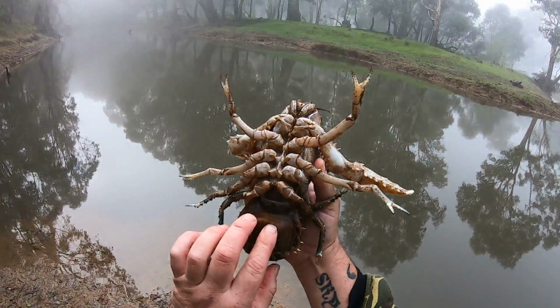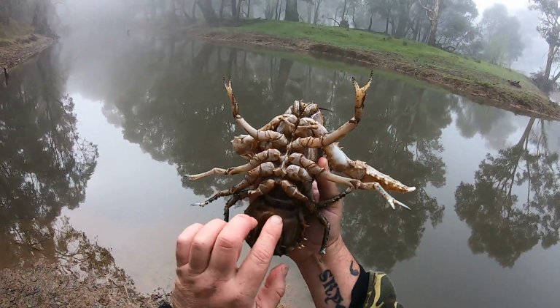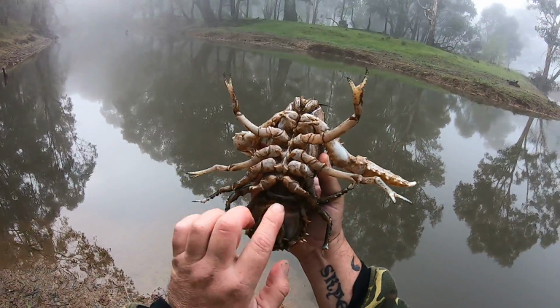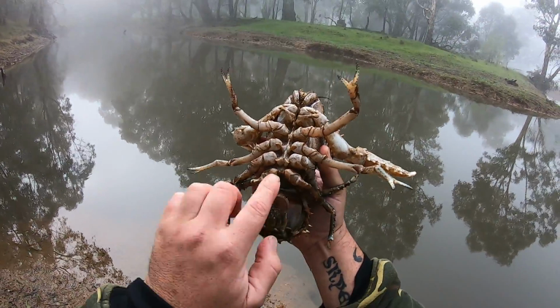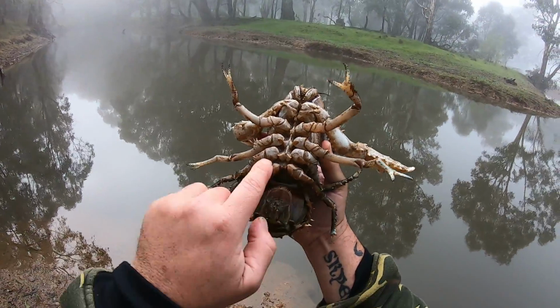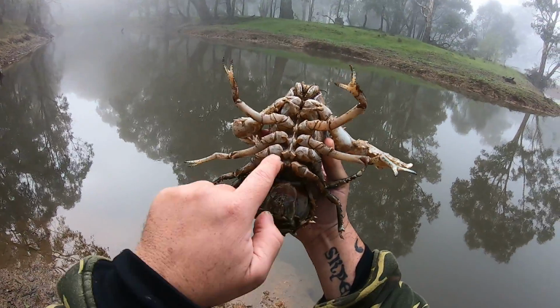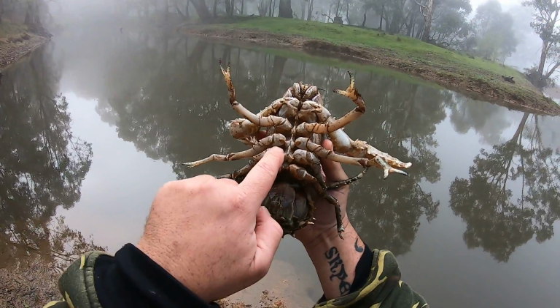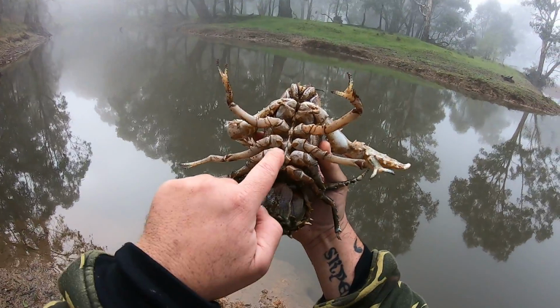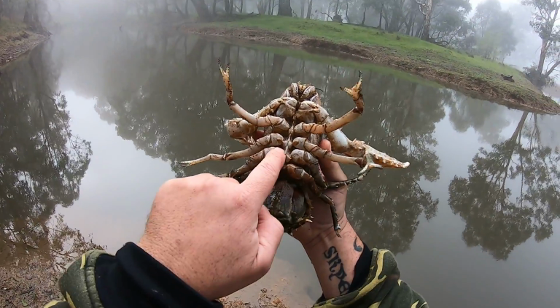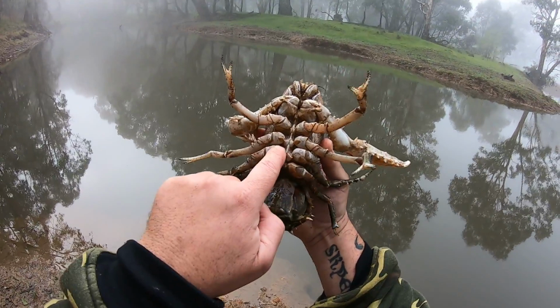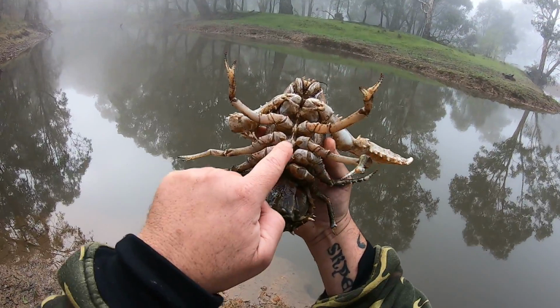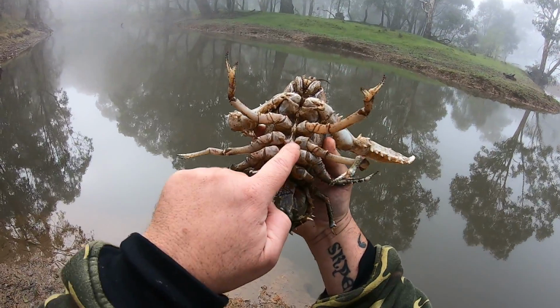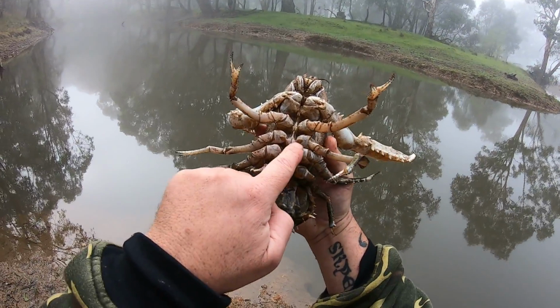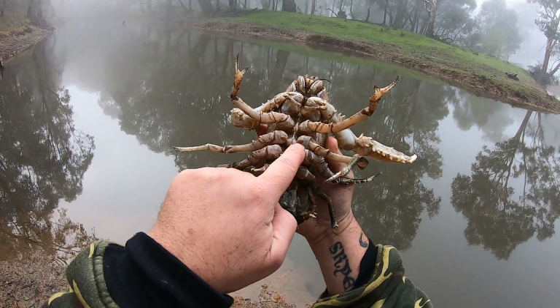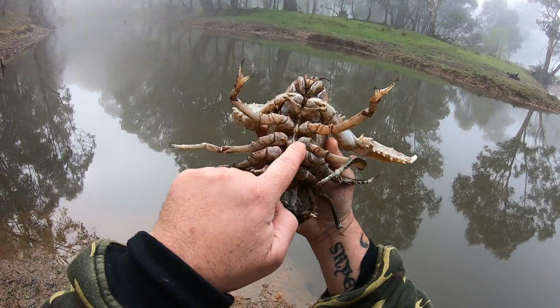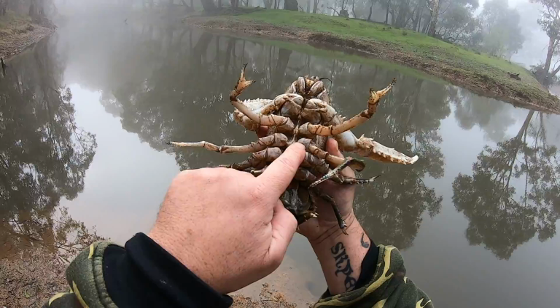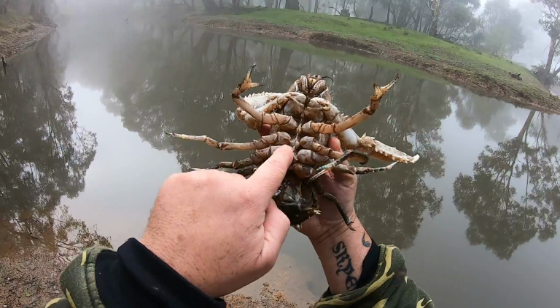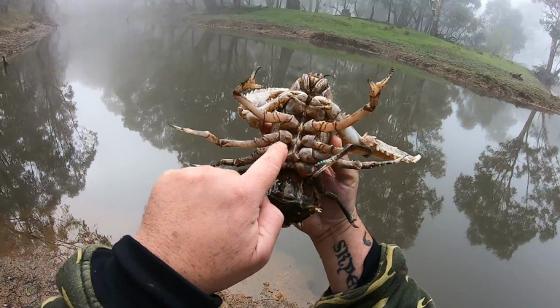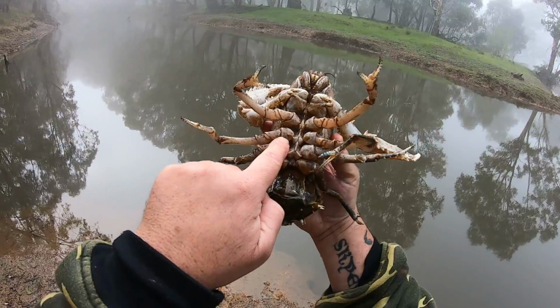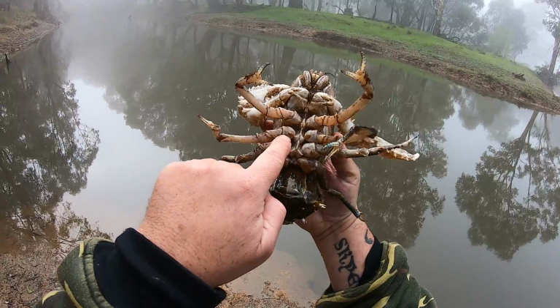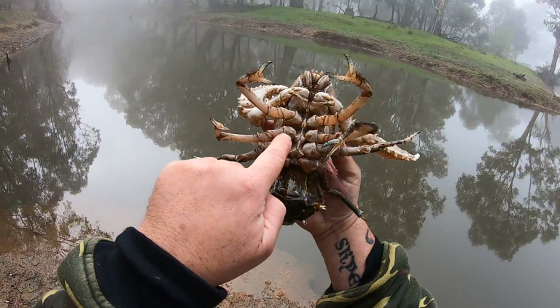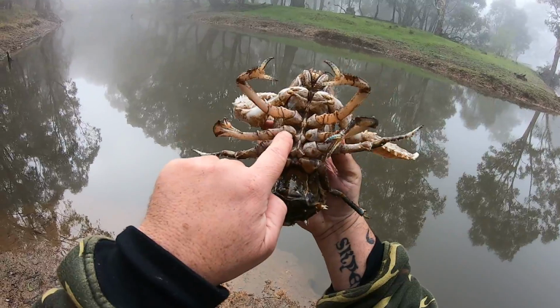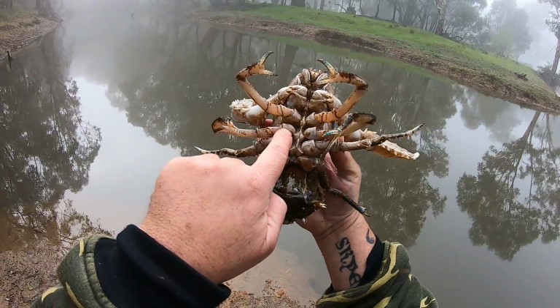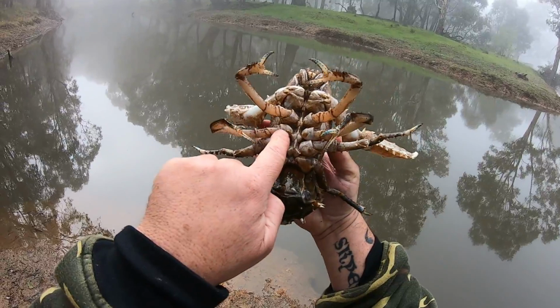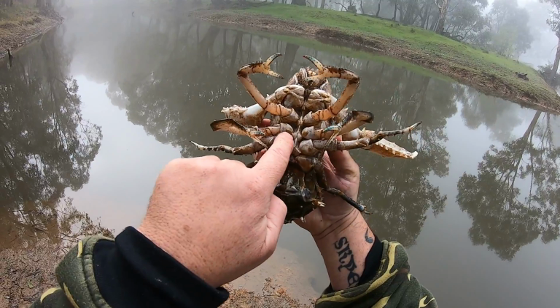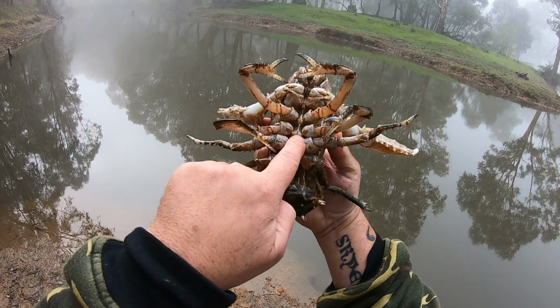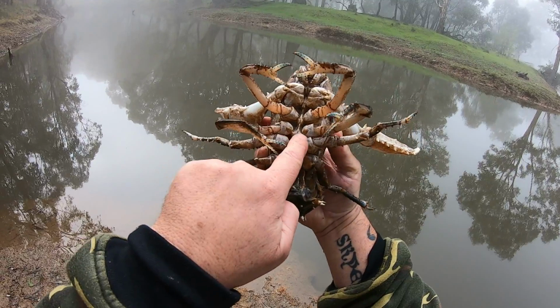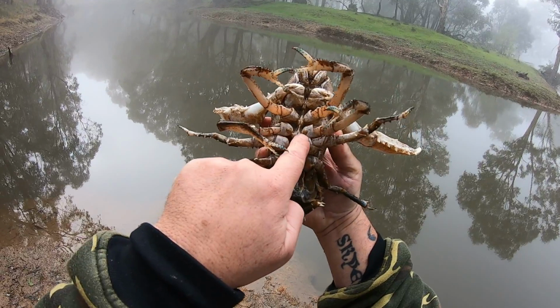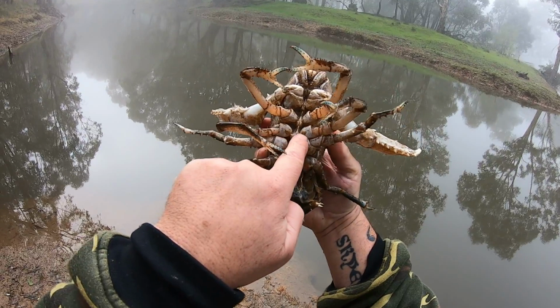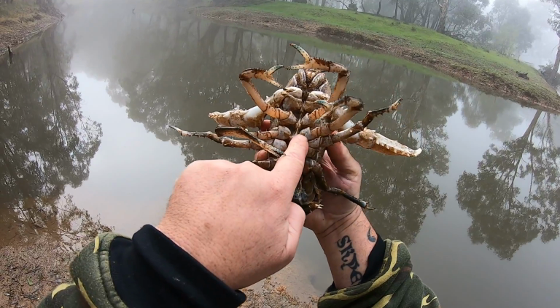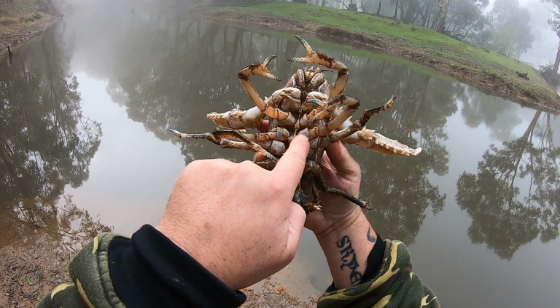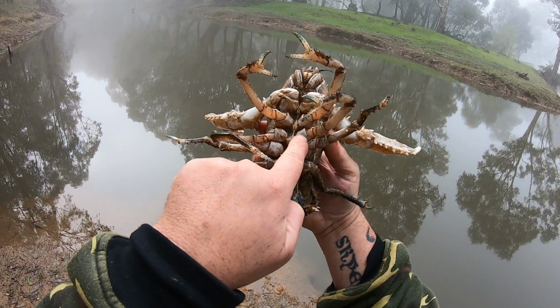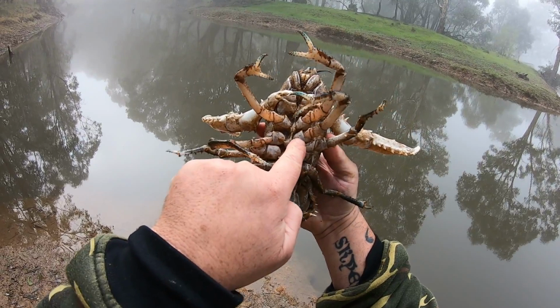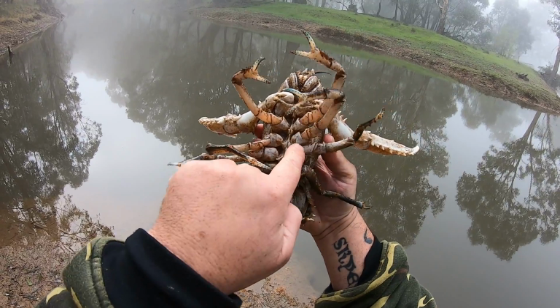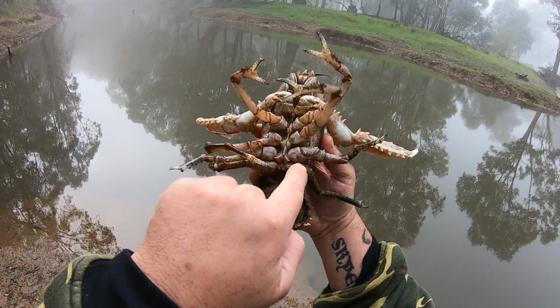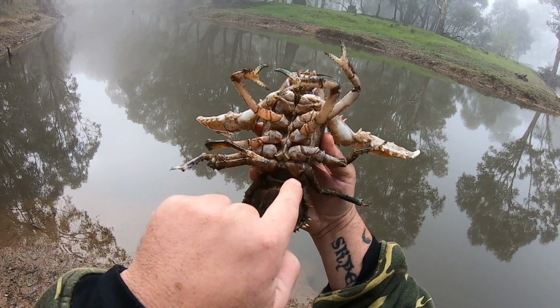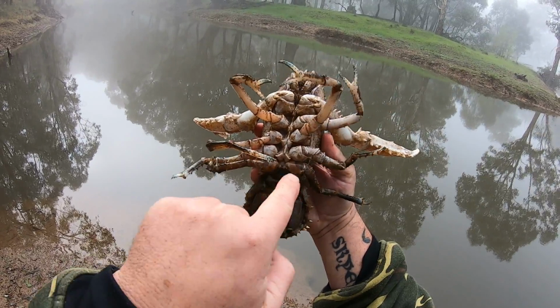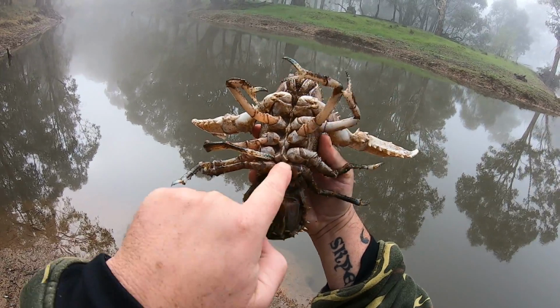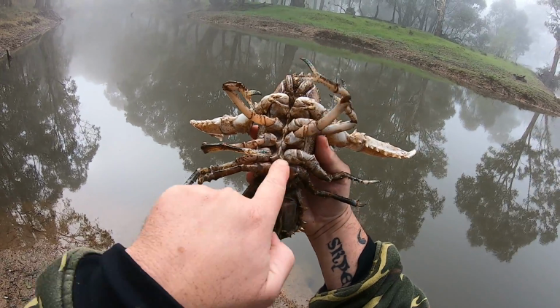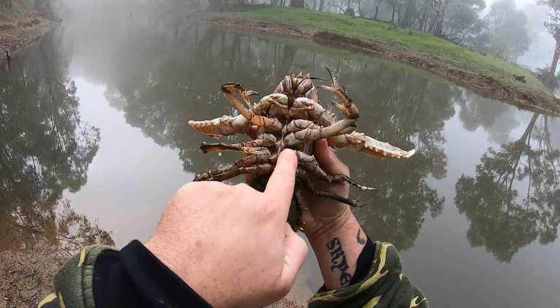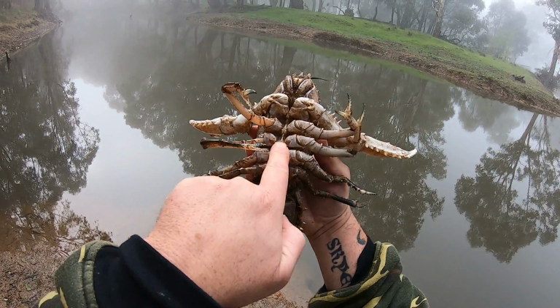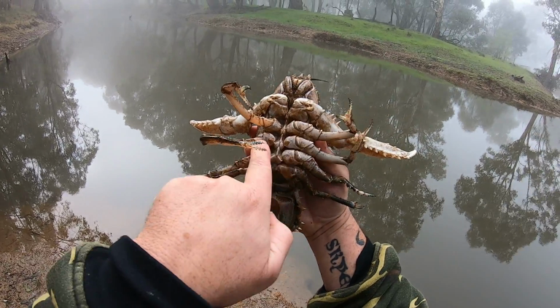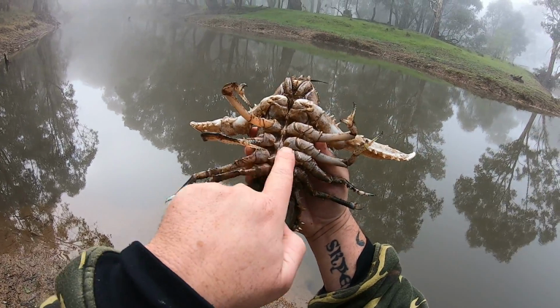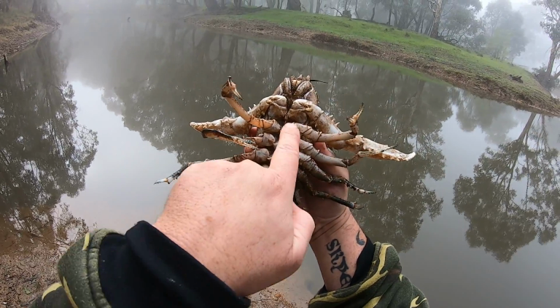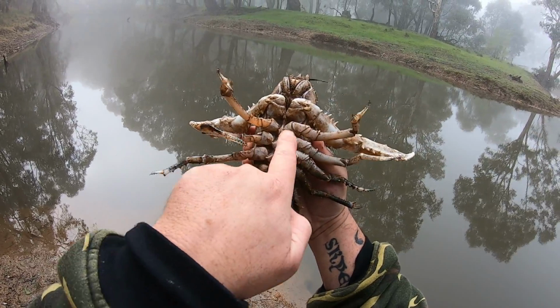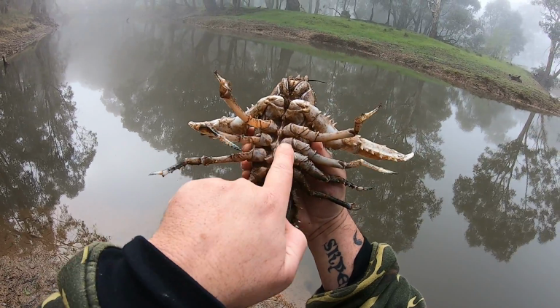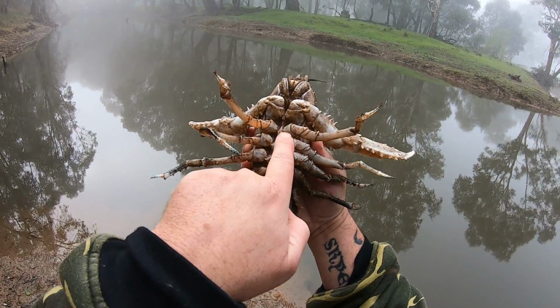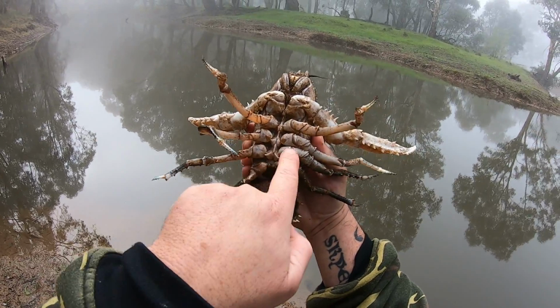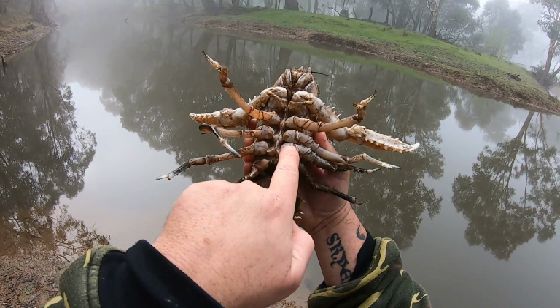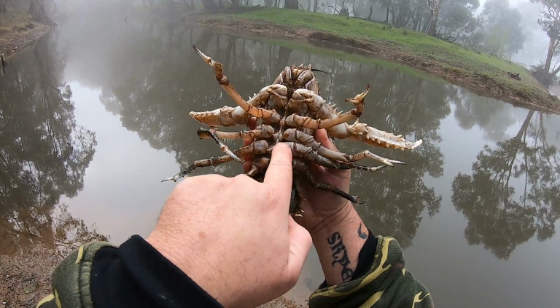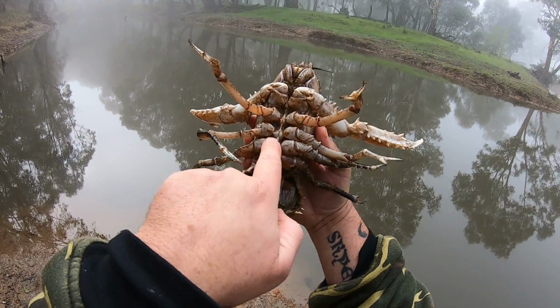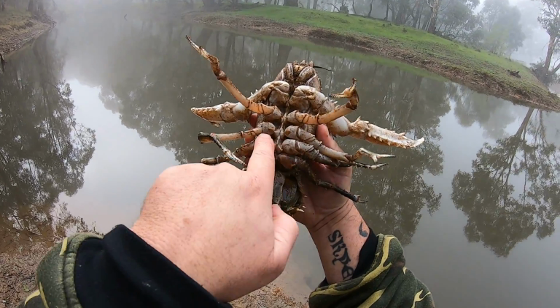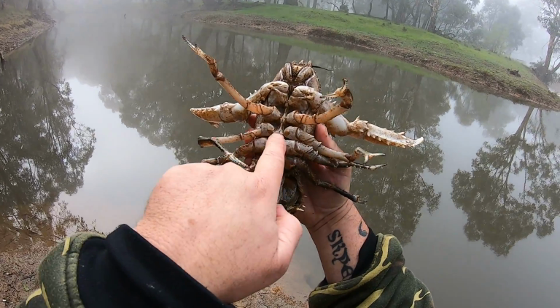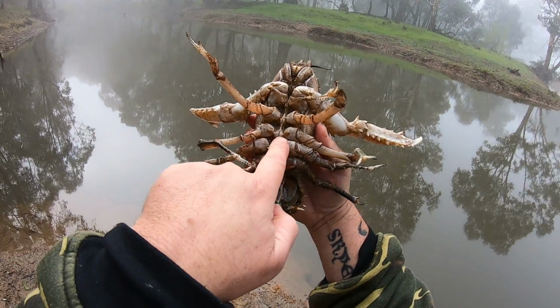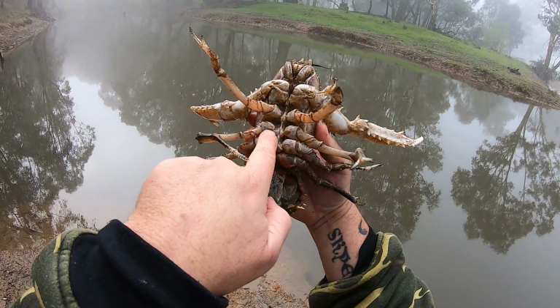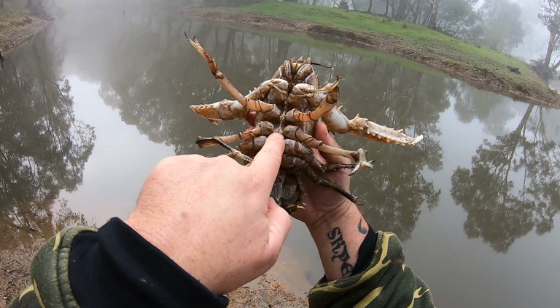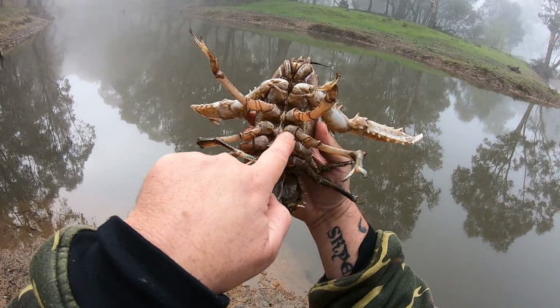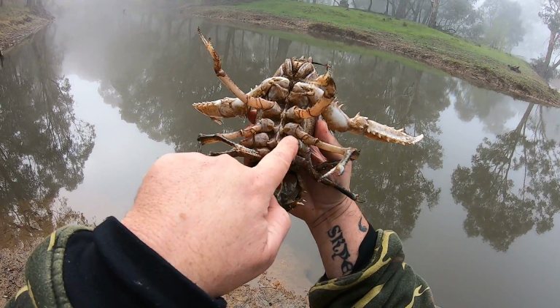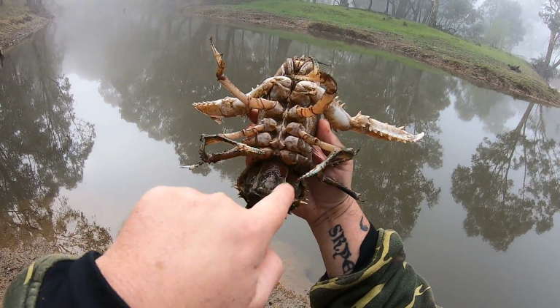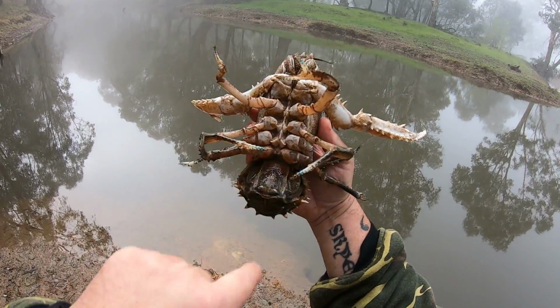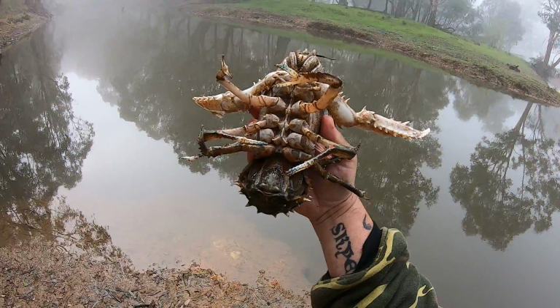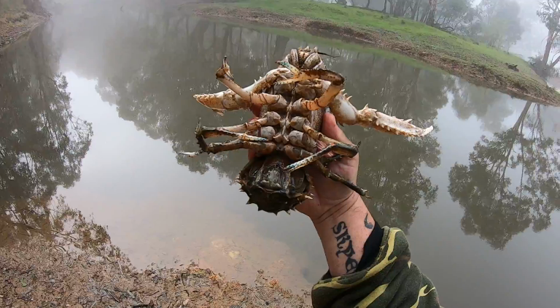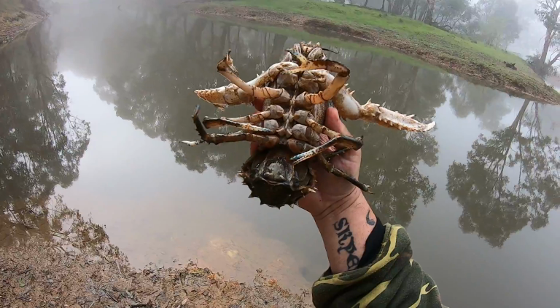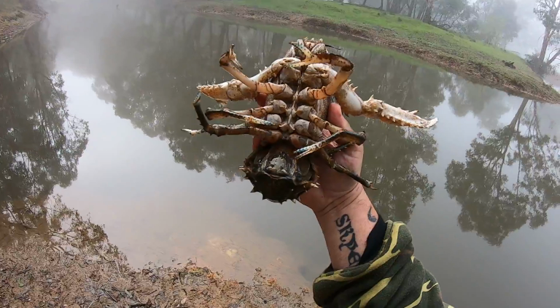If you look here, the female has this little node on her third set of legs — the third one's closest to the top, second one's from the top.